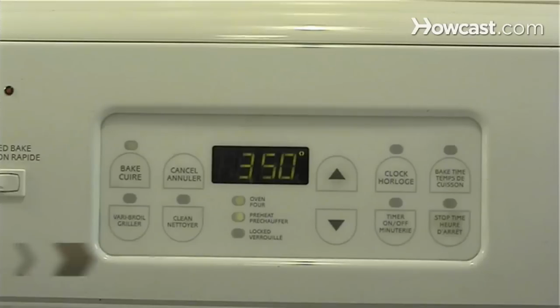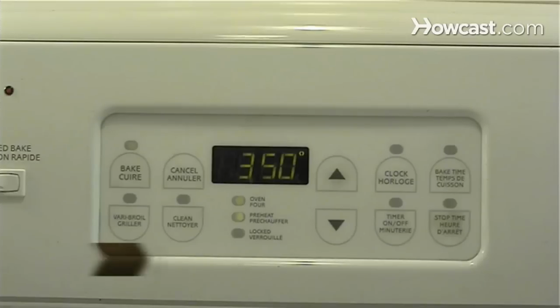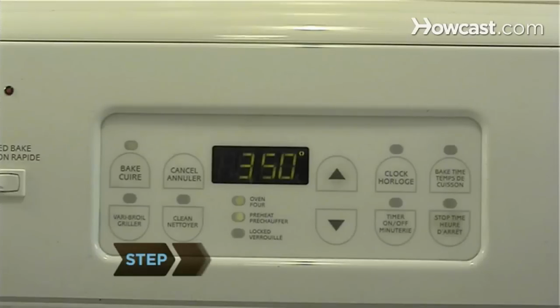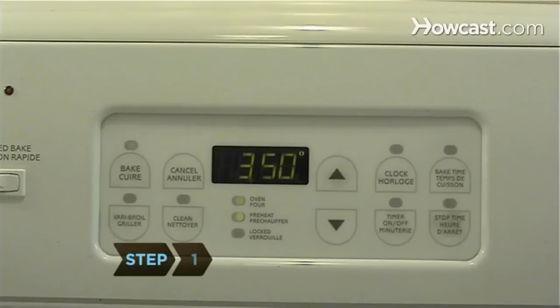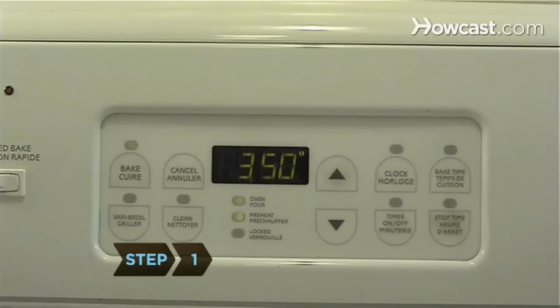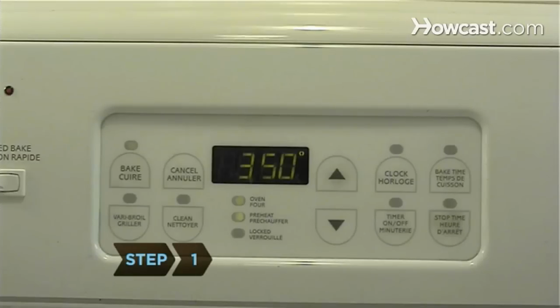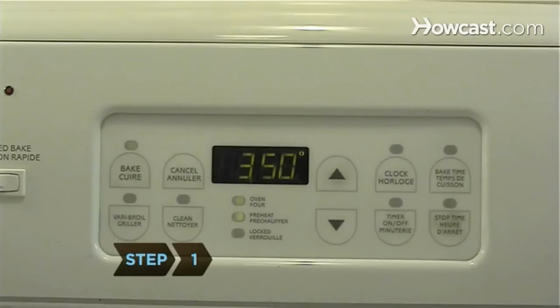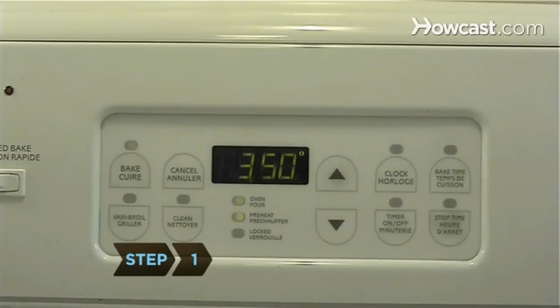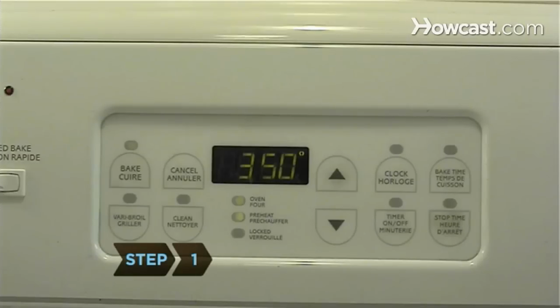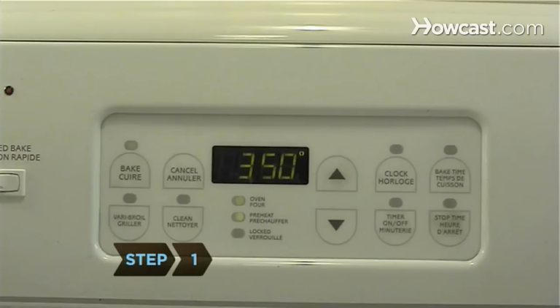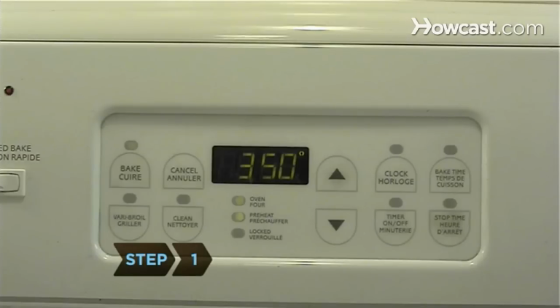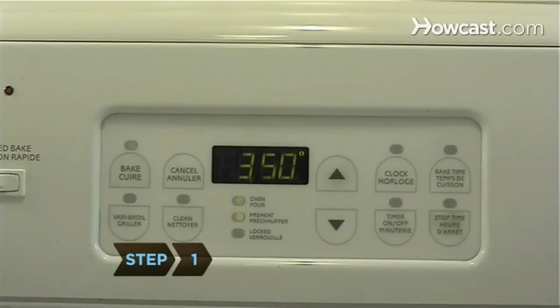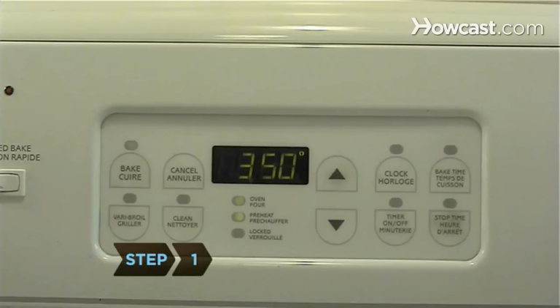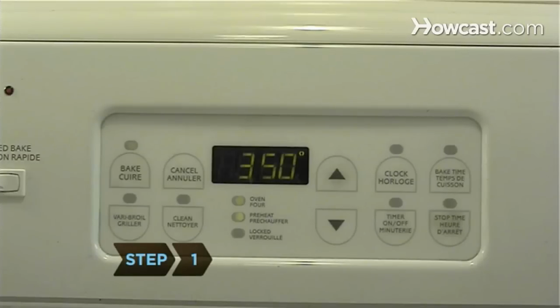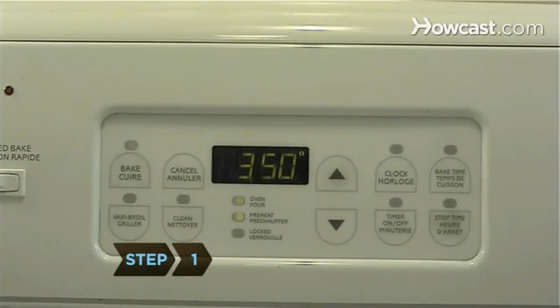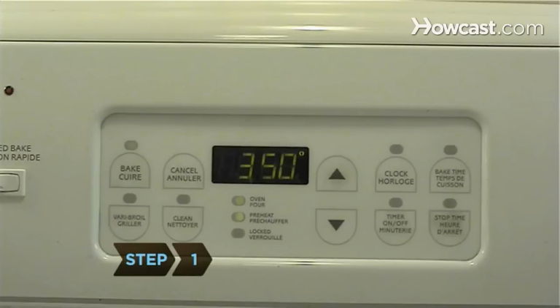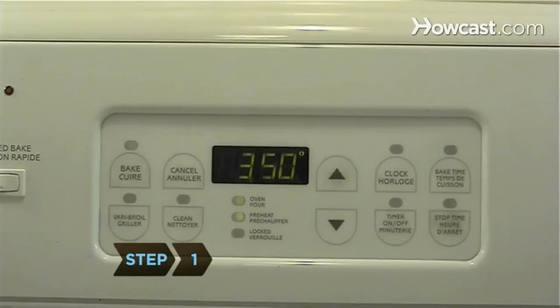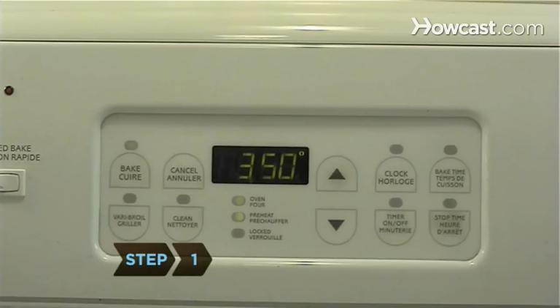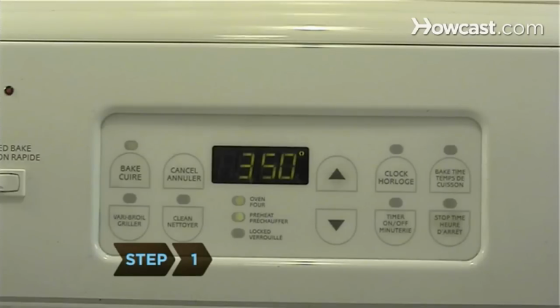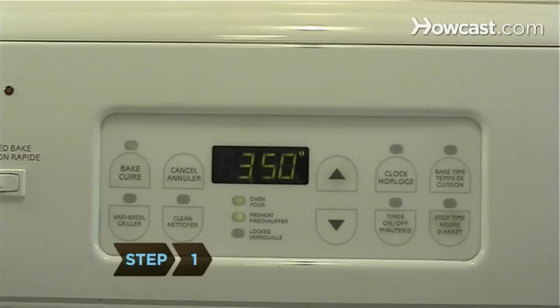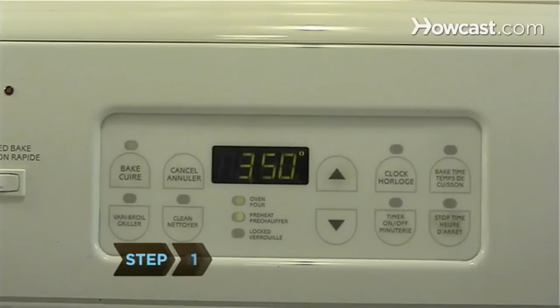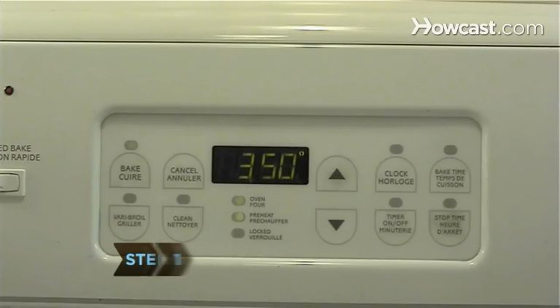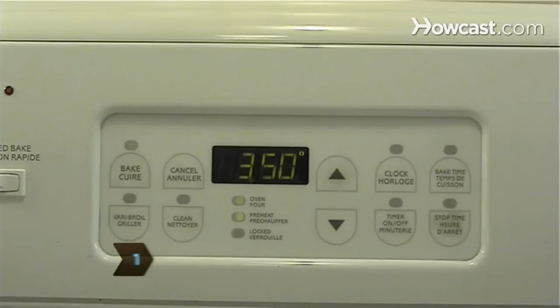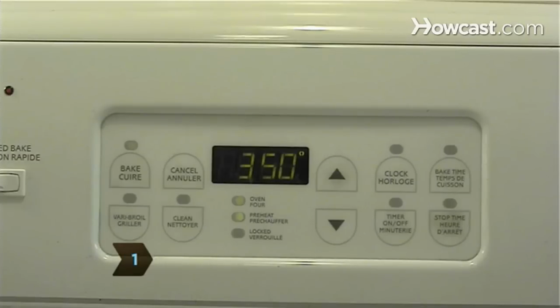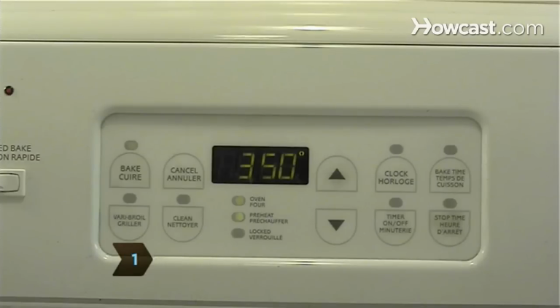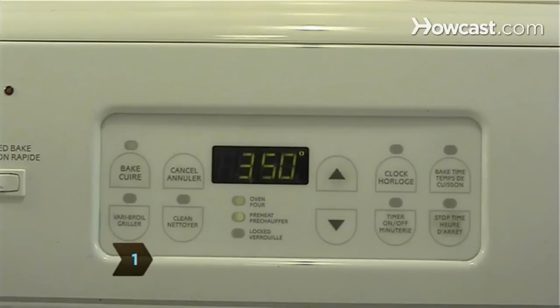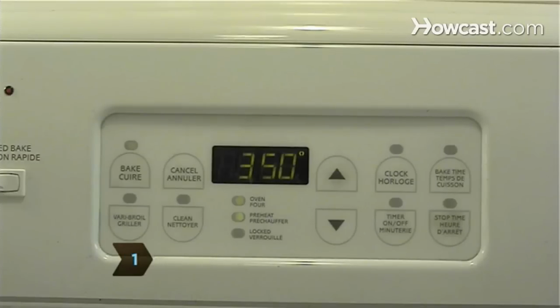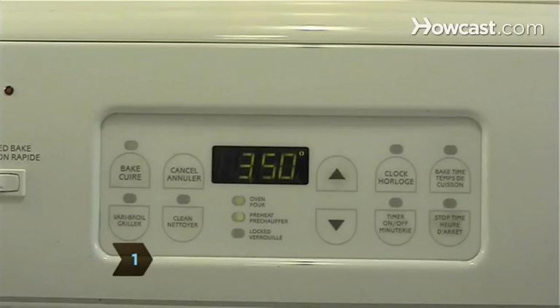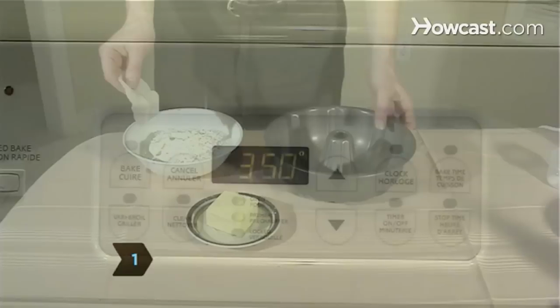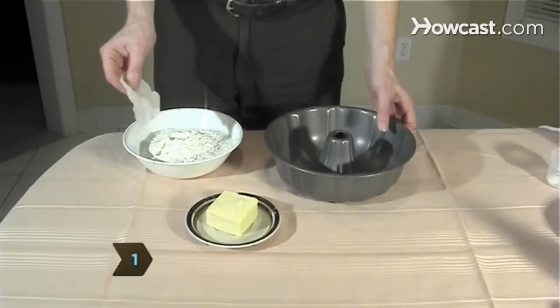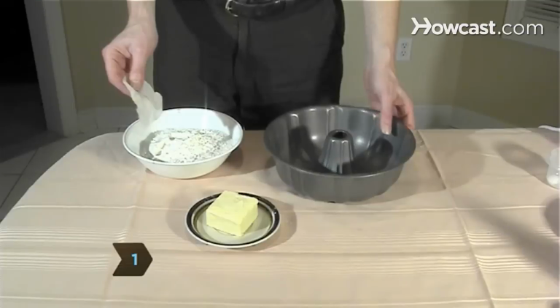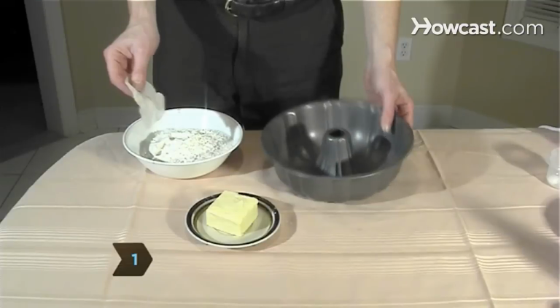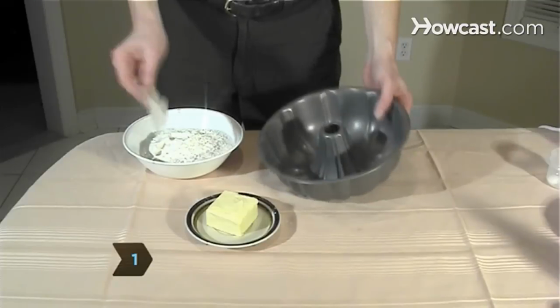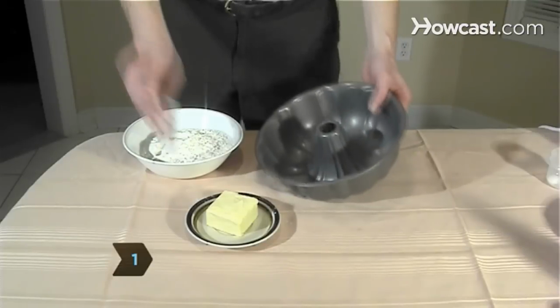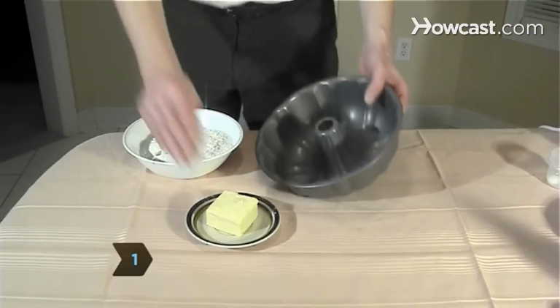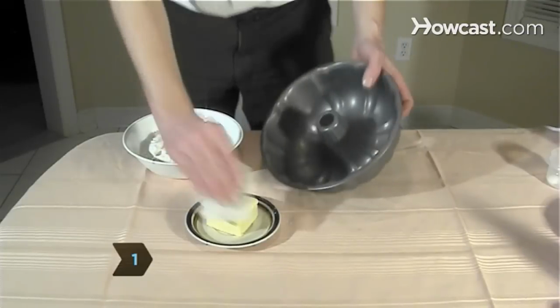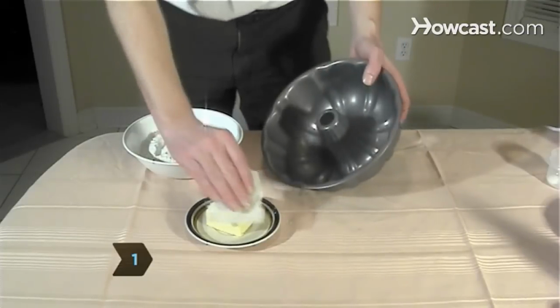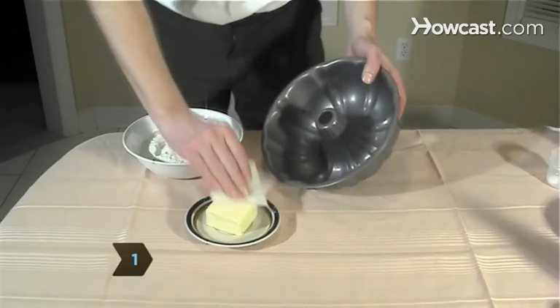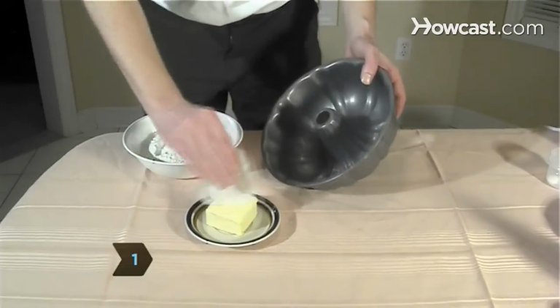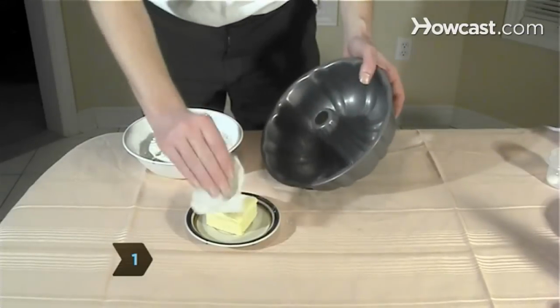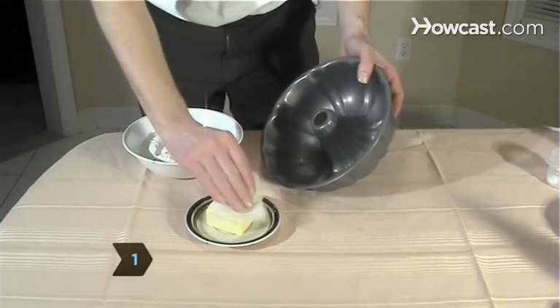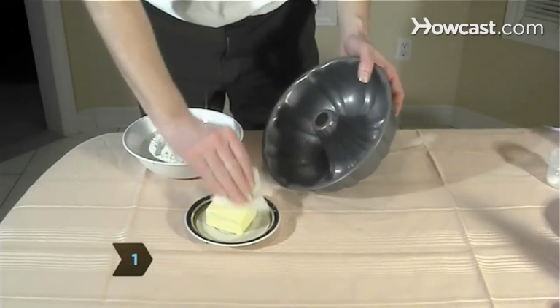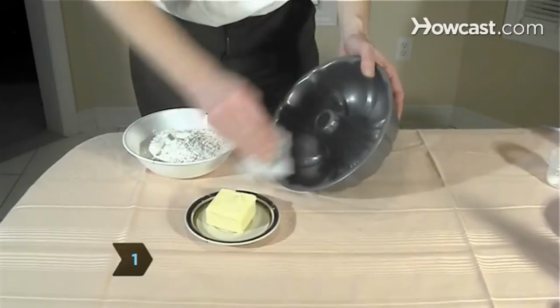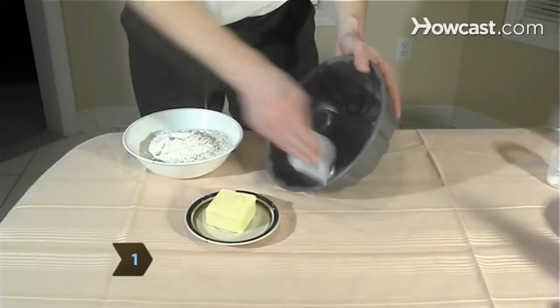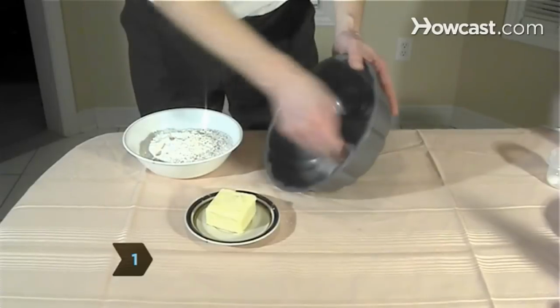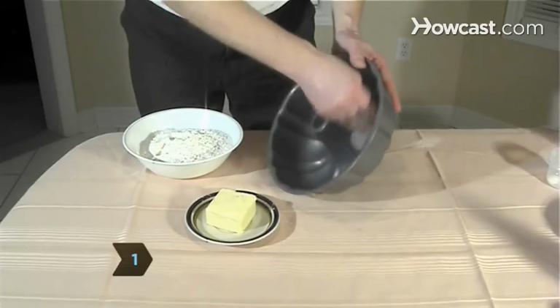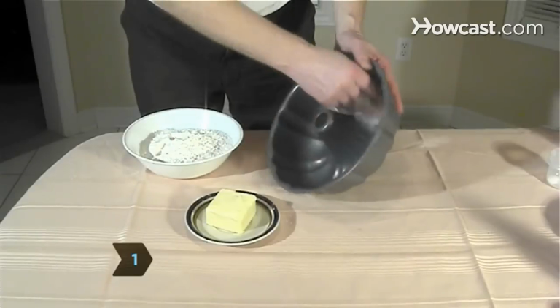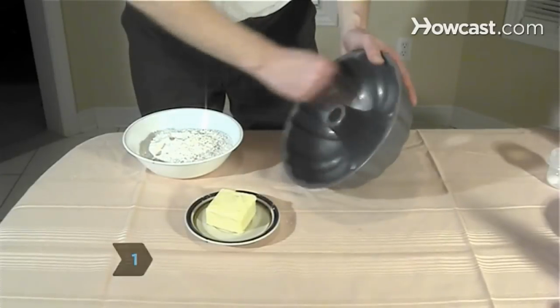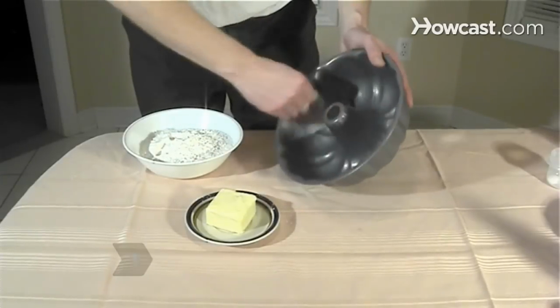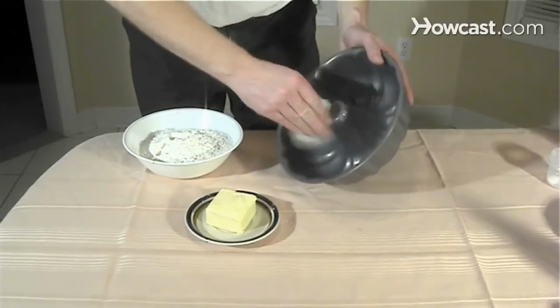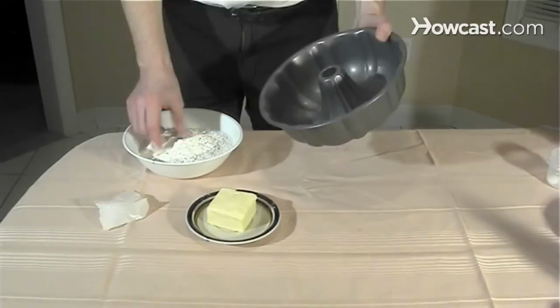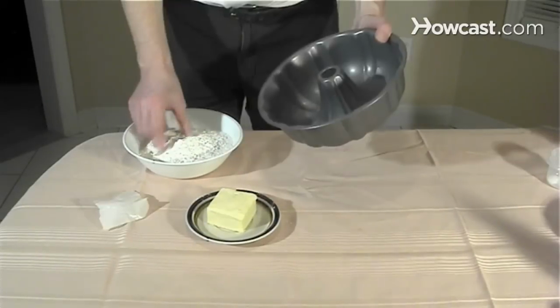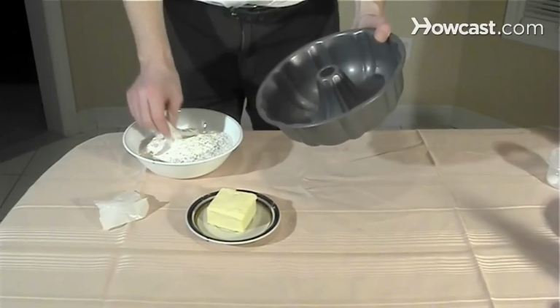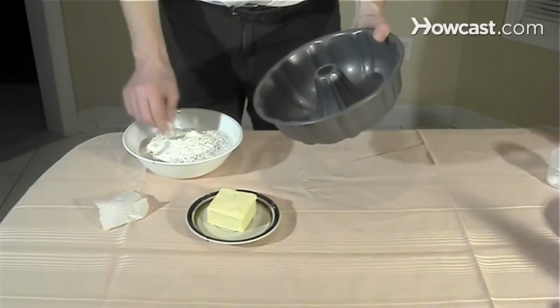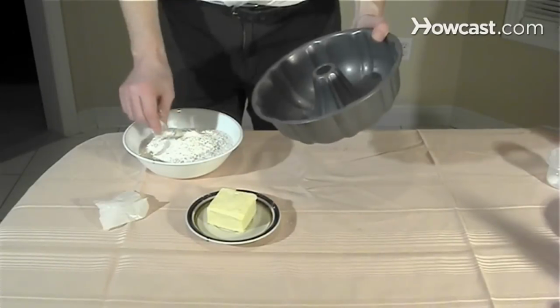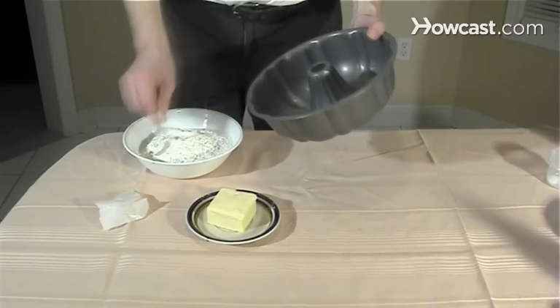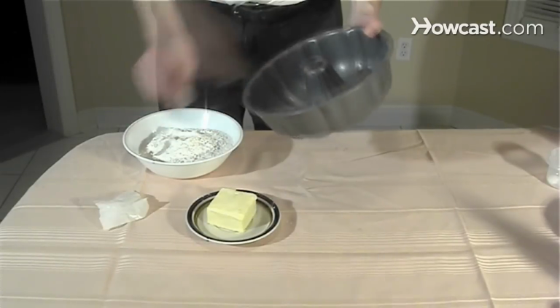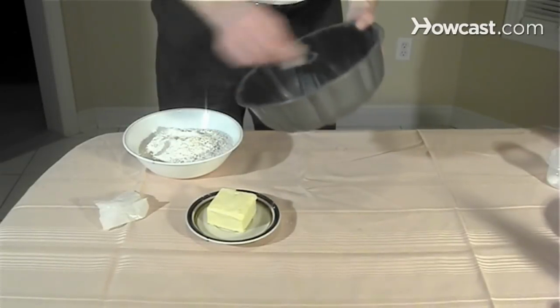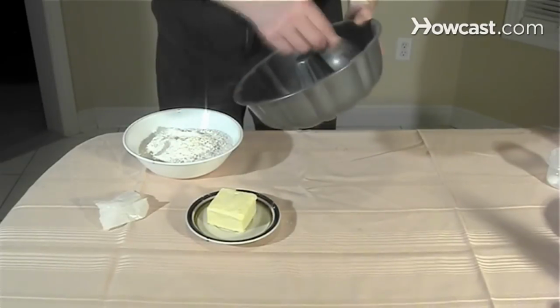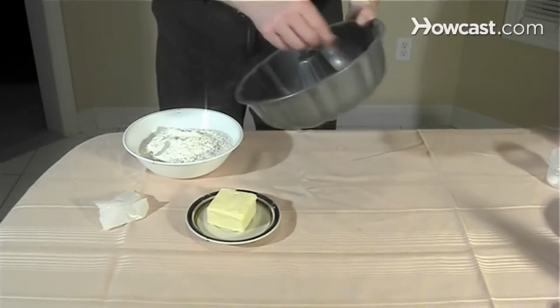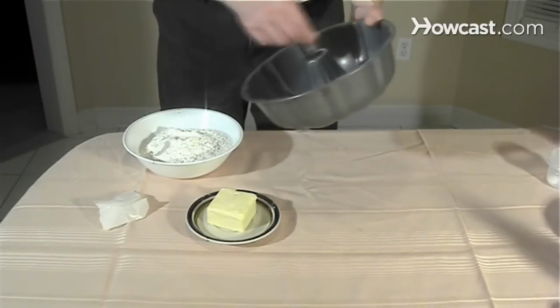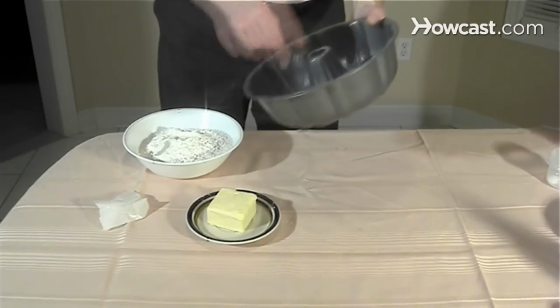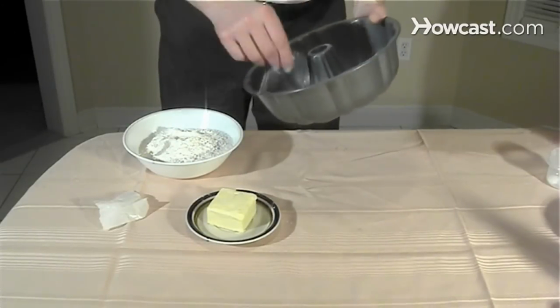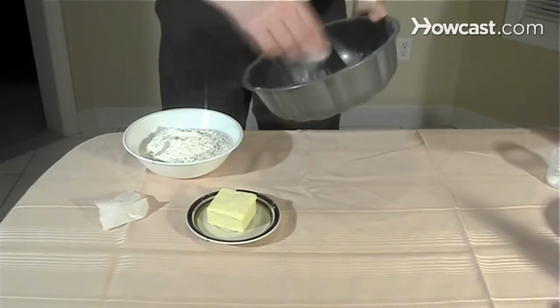Step 1. Preheat your oven to 350 degrees, then grease and flour the pan and set it aside.